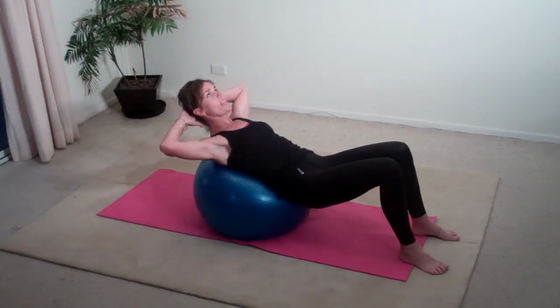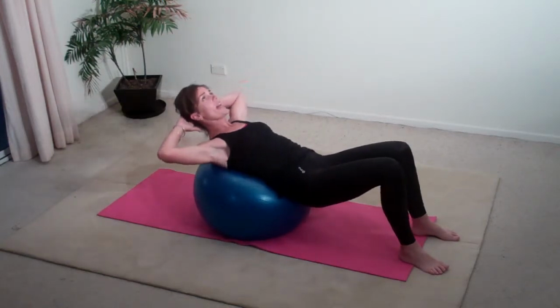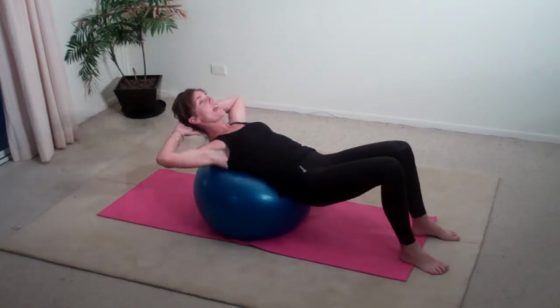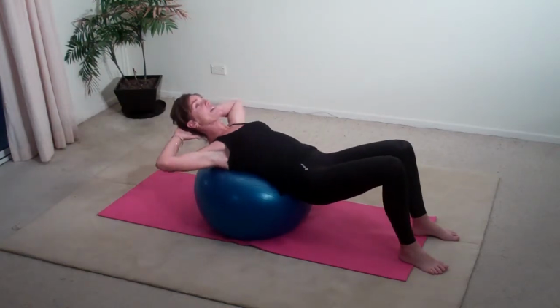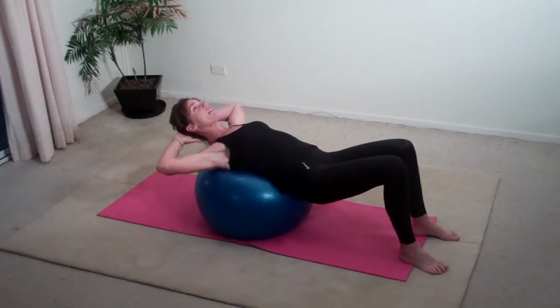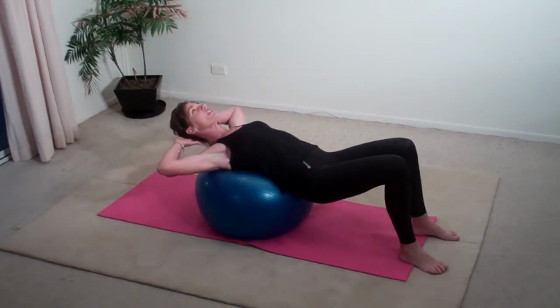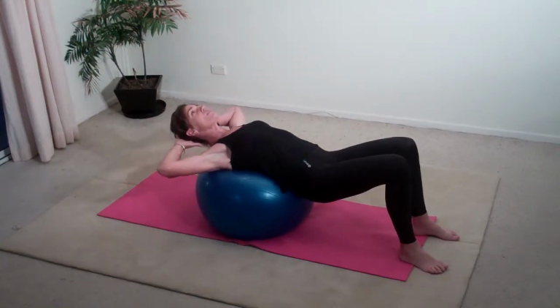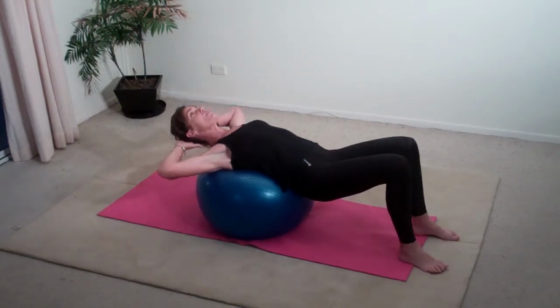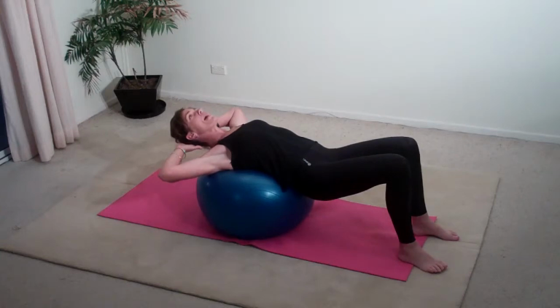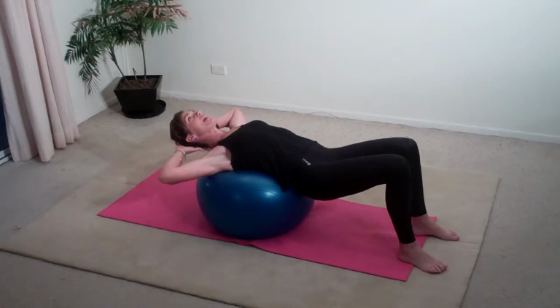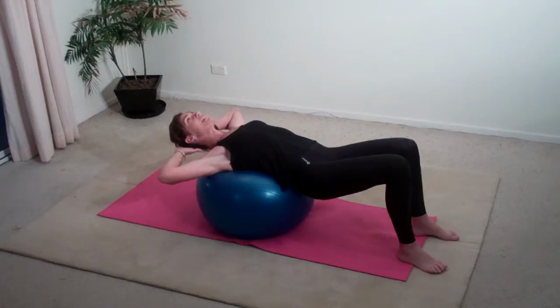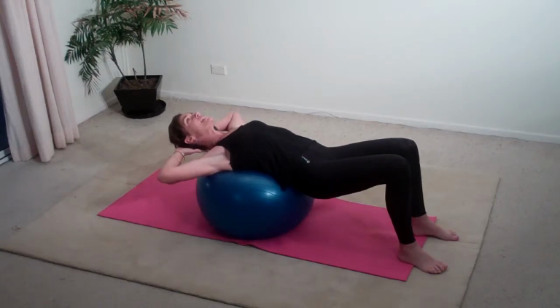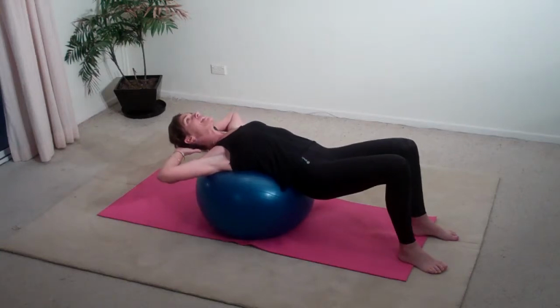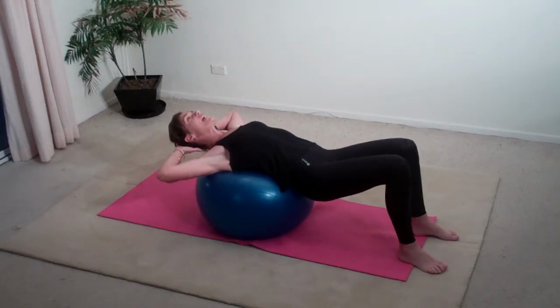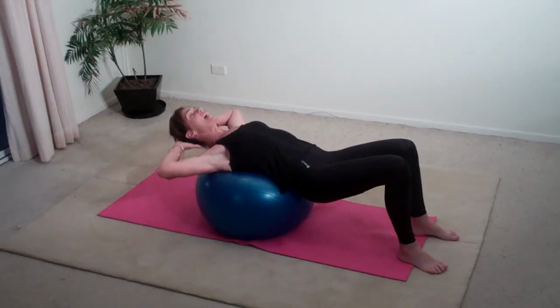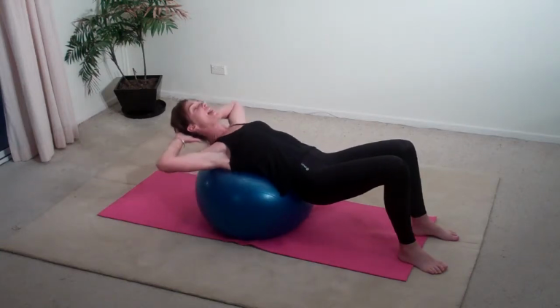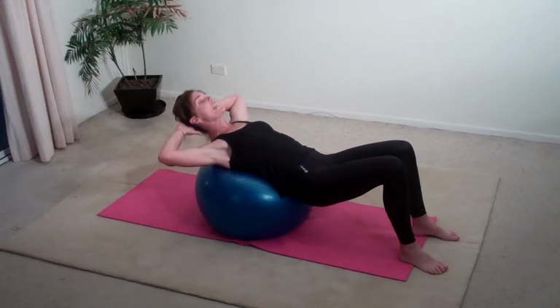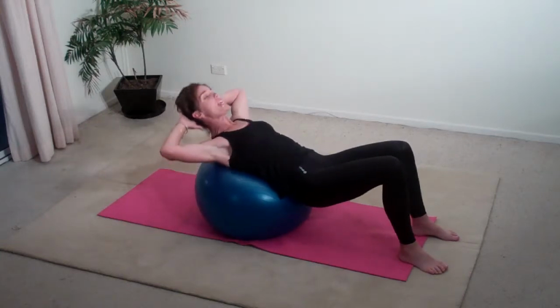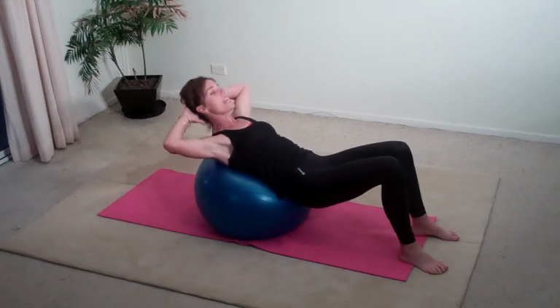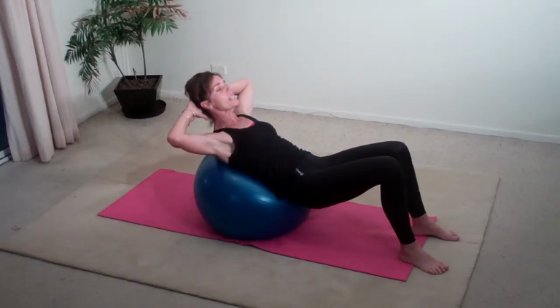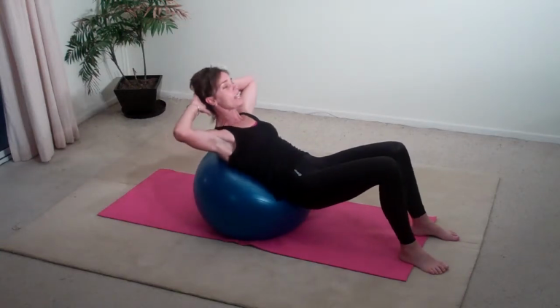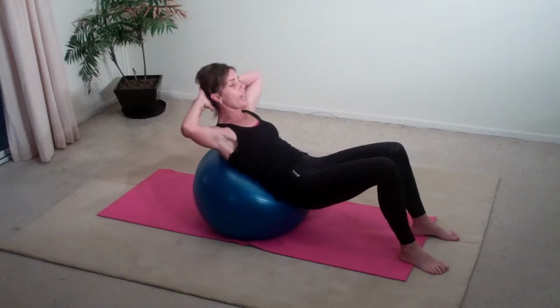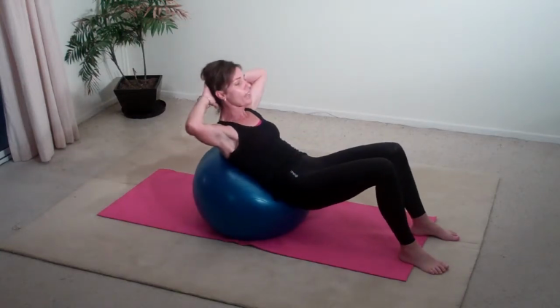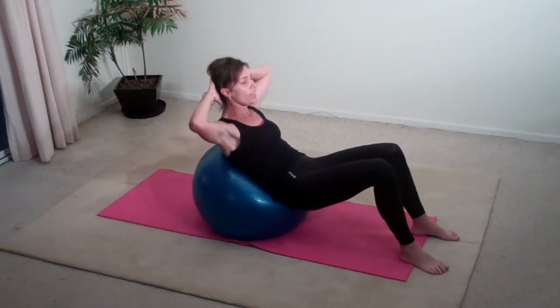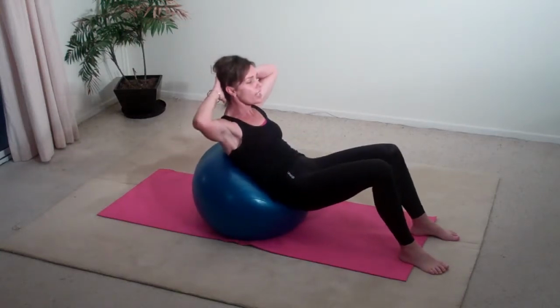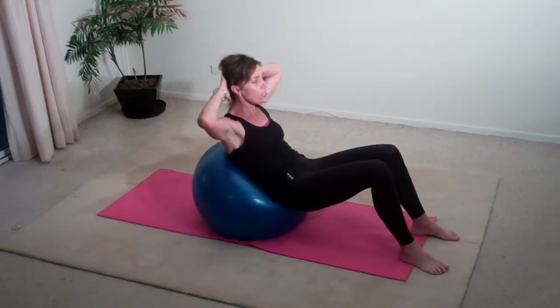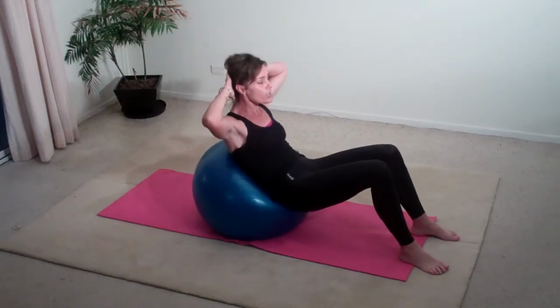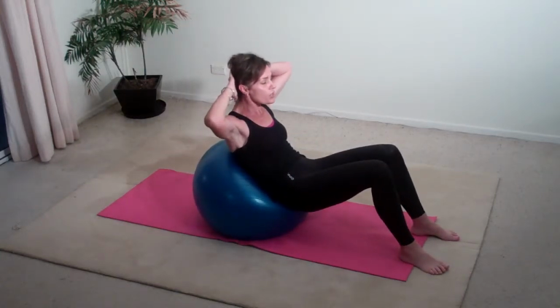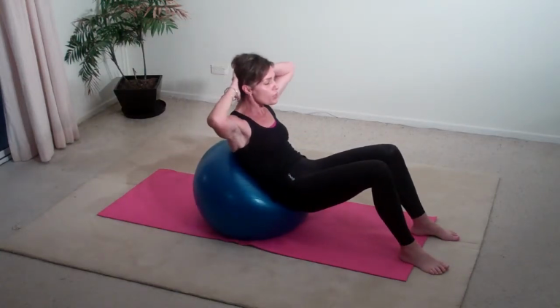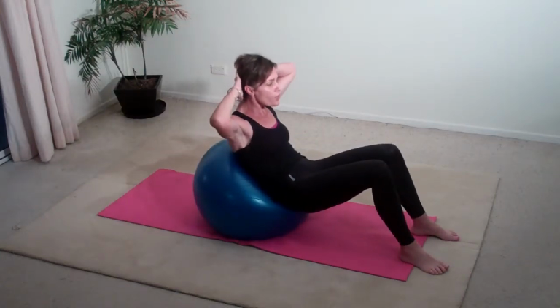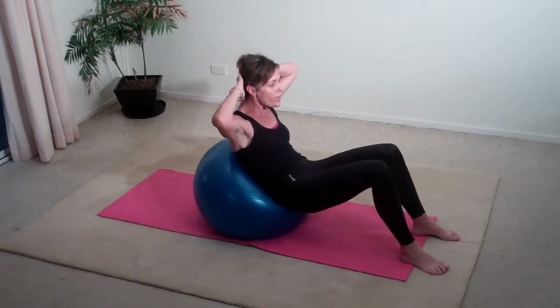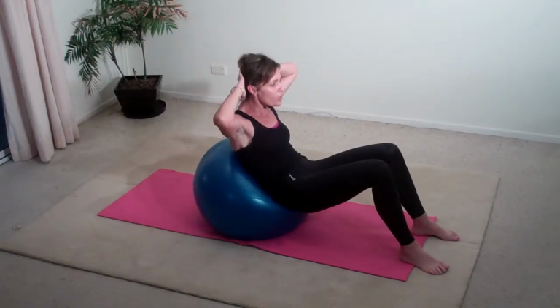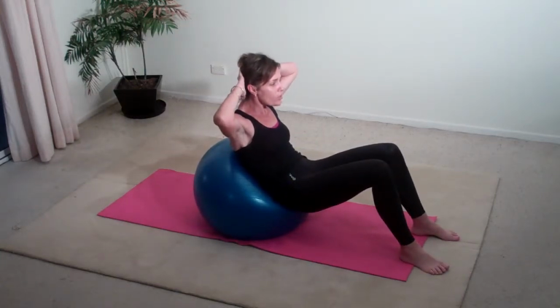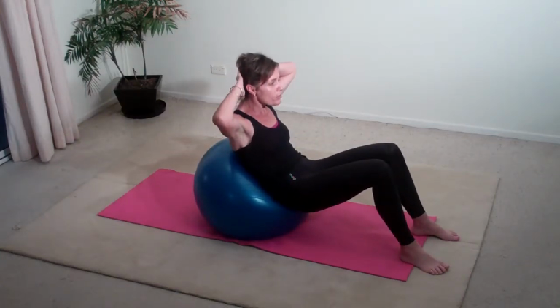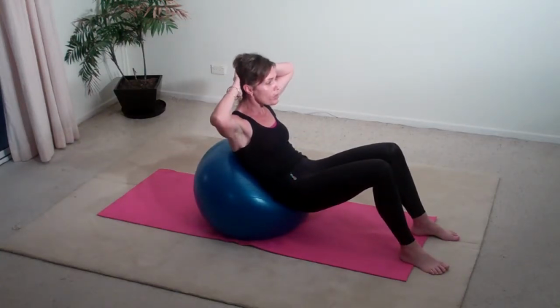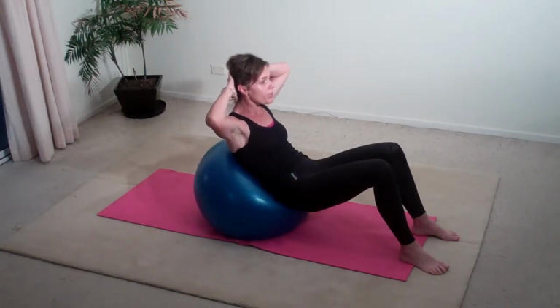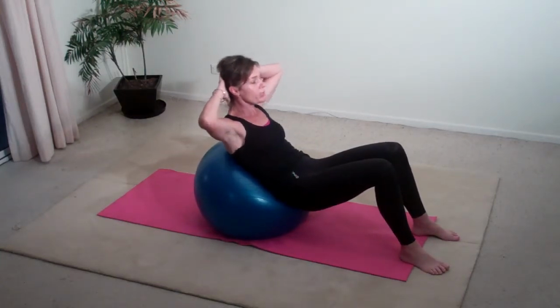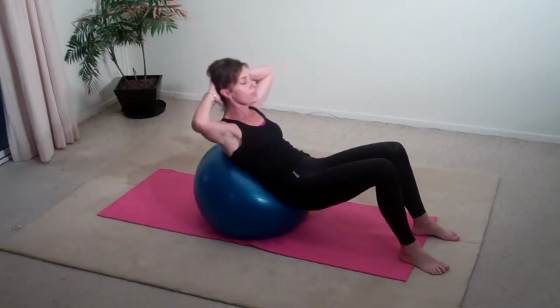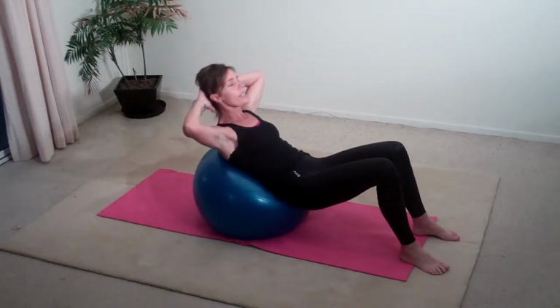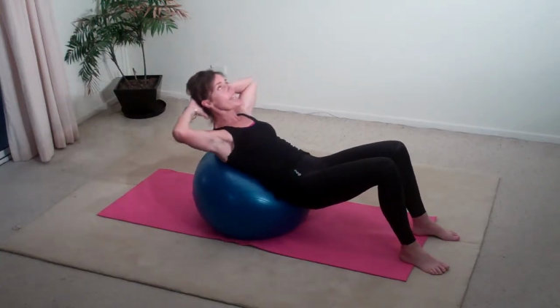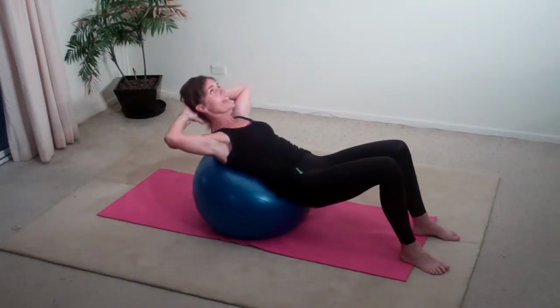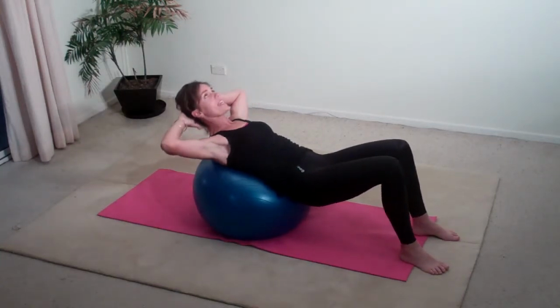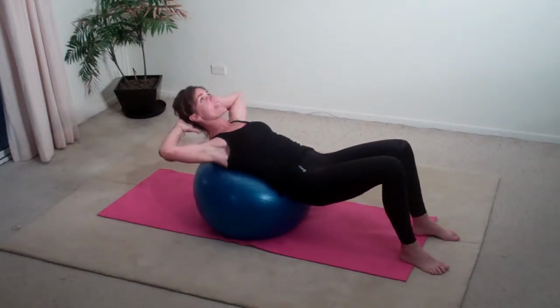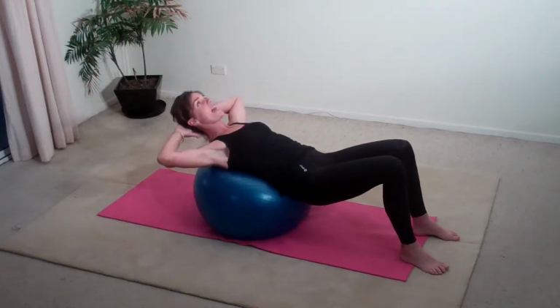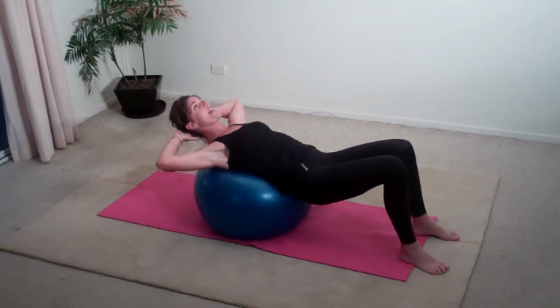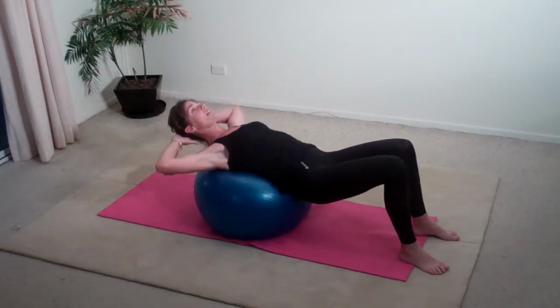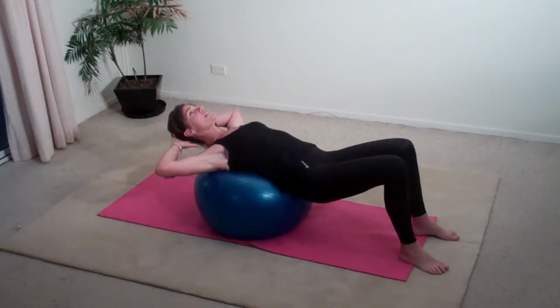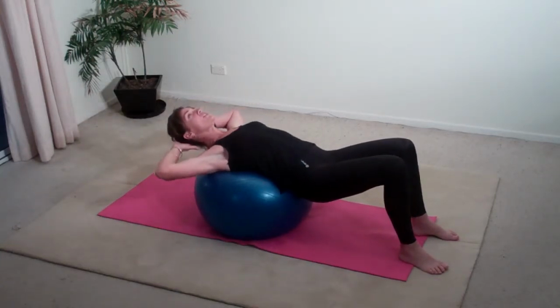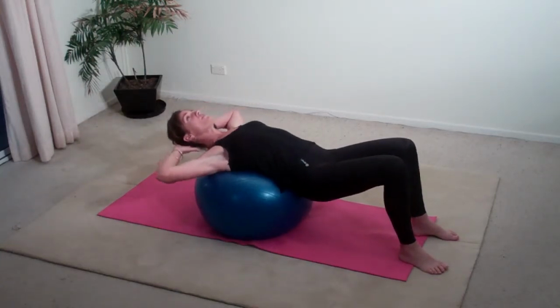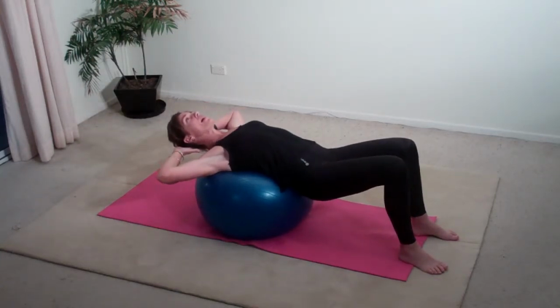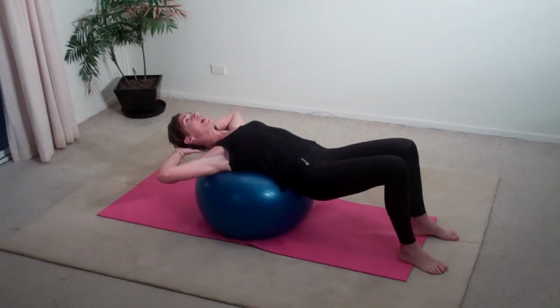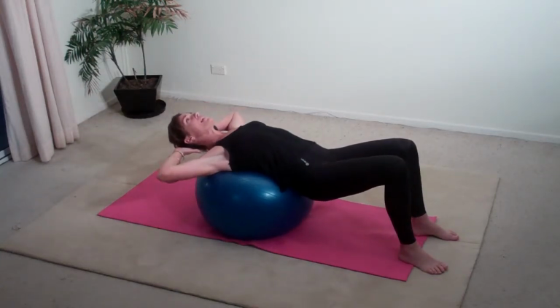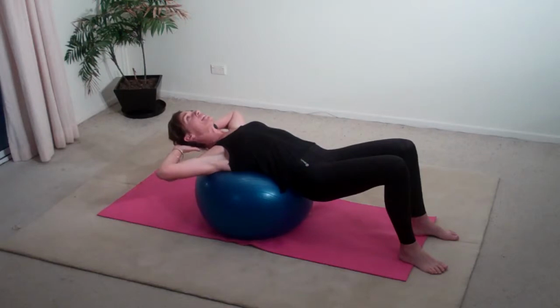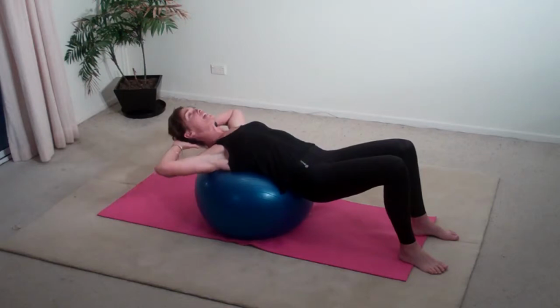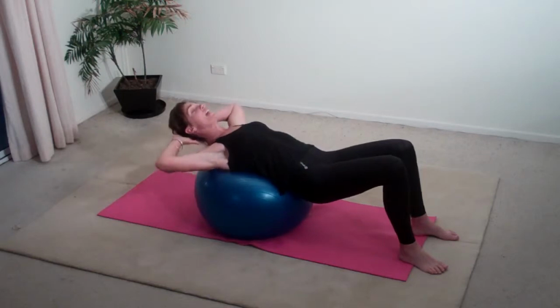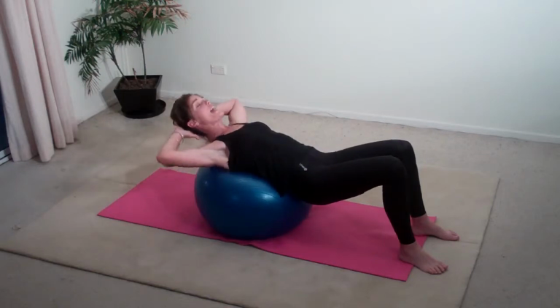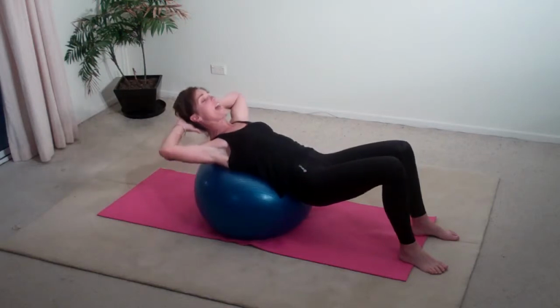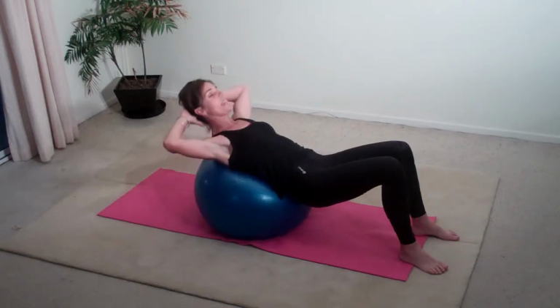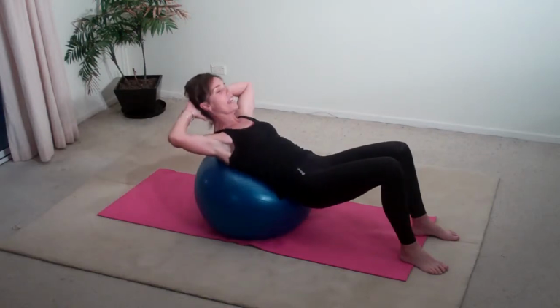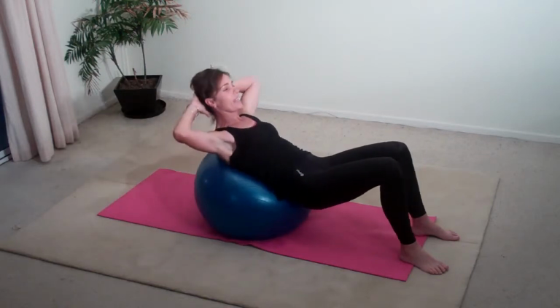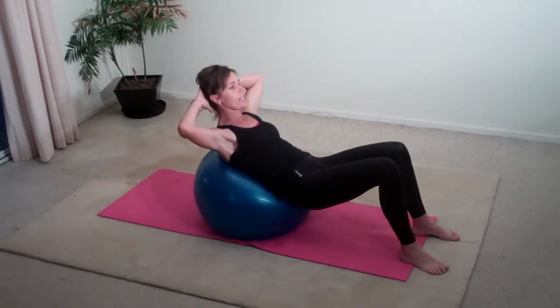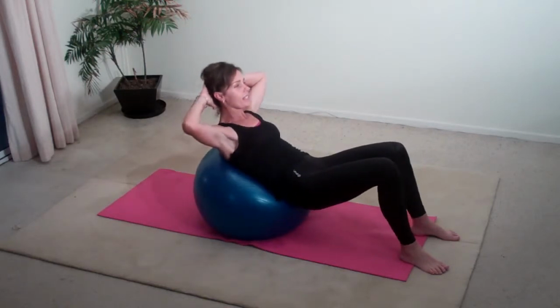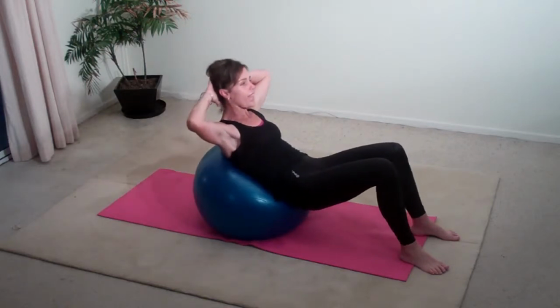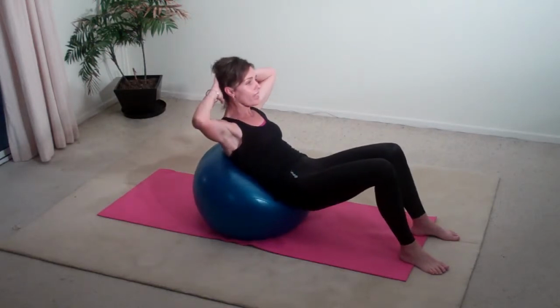Inhale as you pace and exhale as you squeeze your abdominals. Inhale as you pace and exhale.